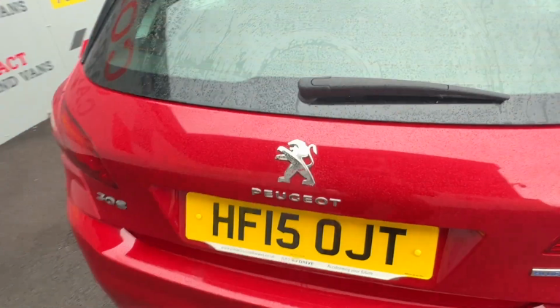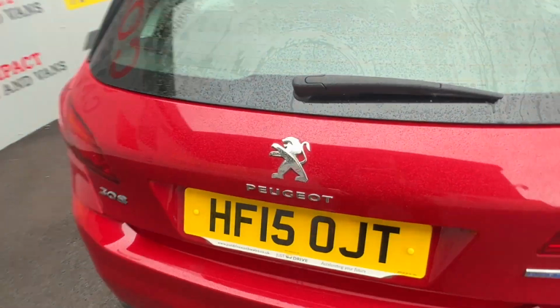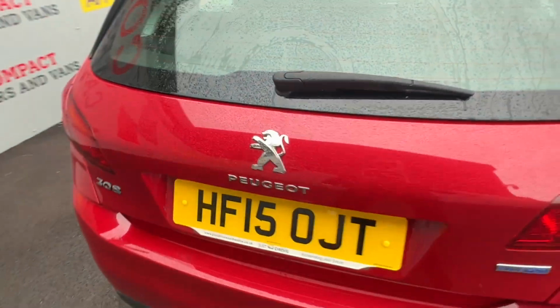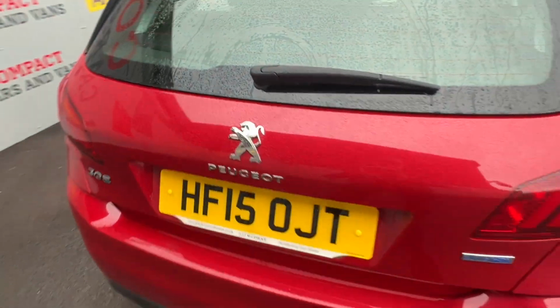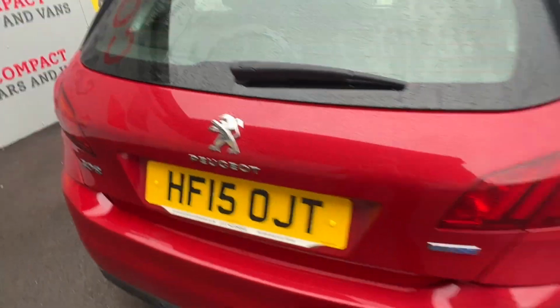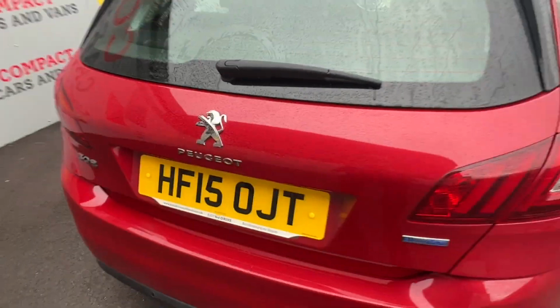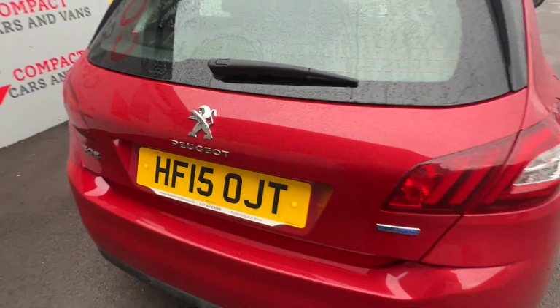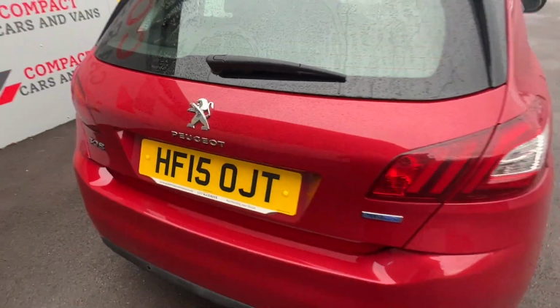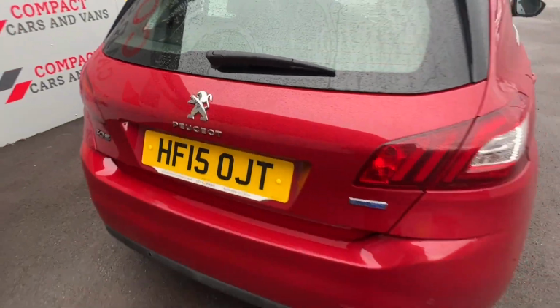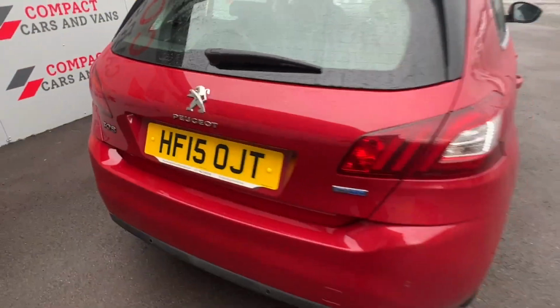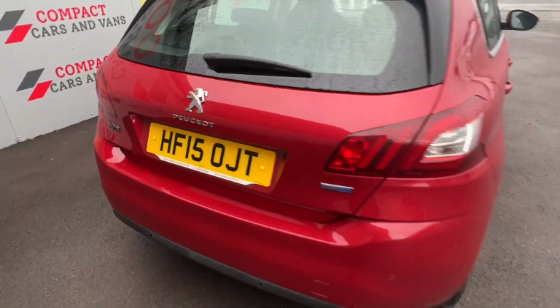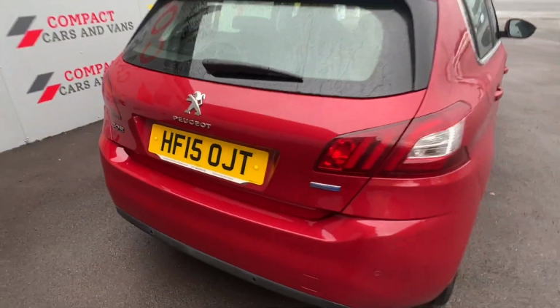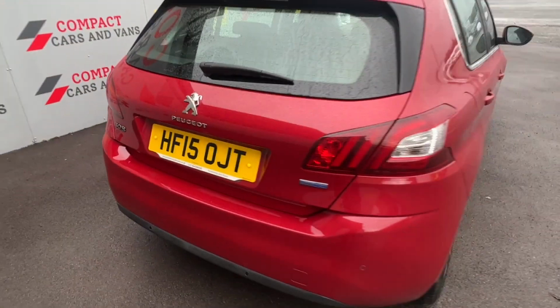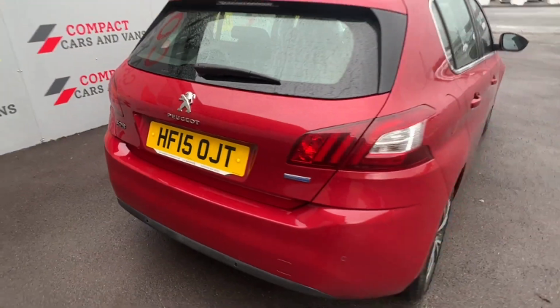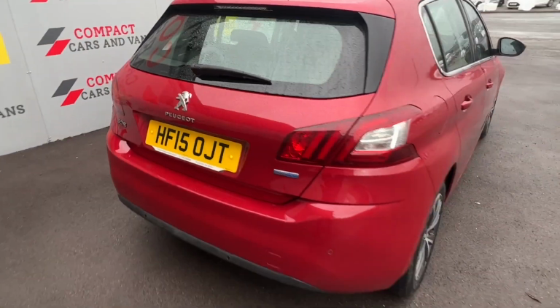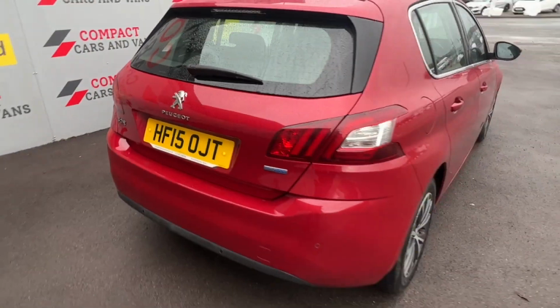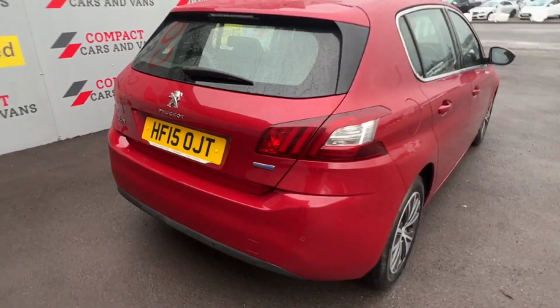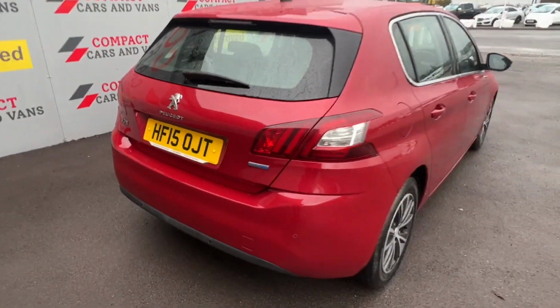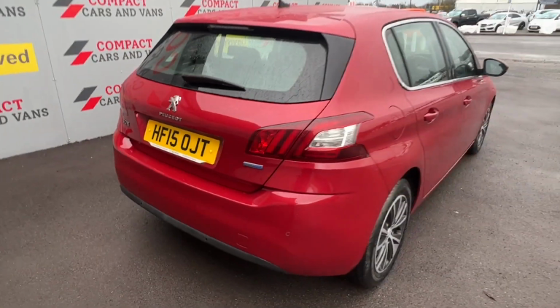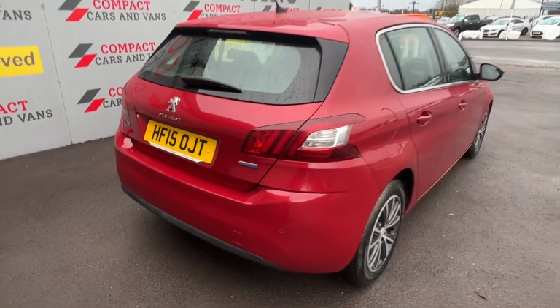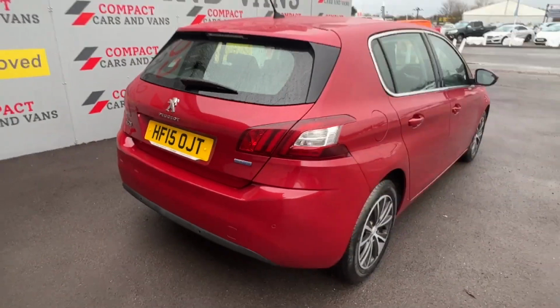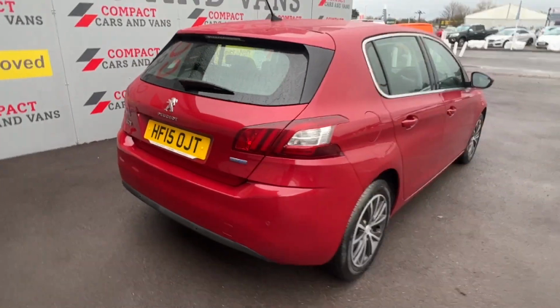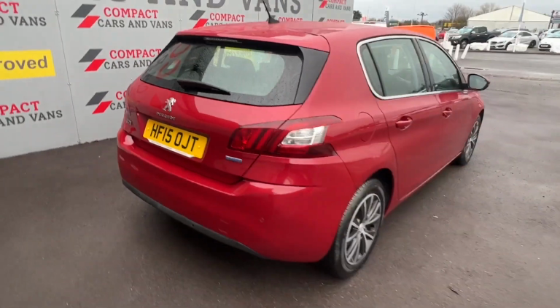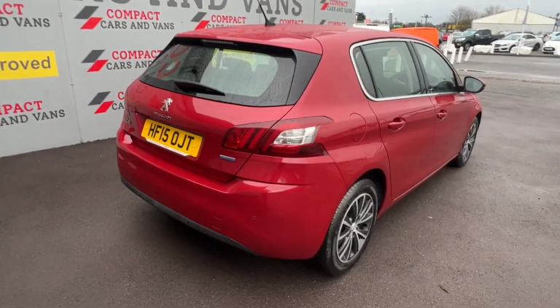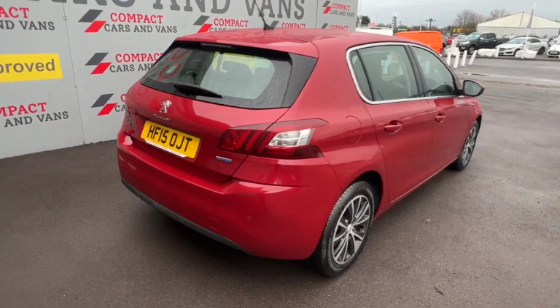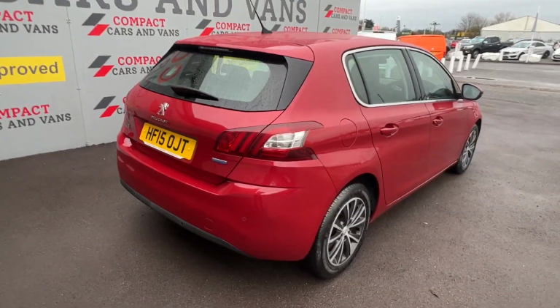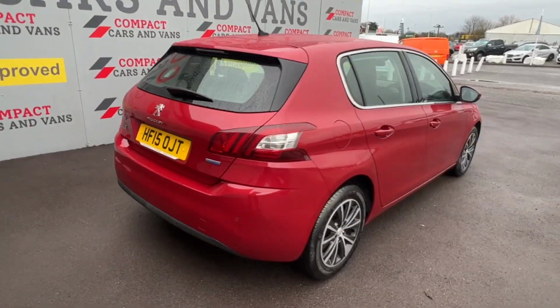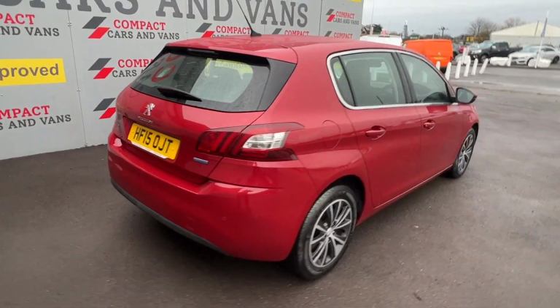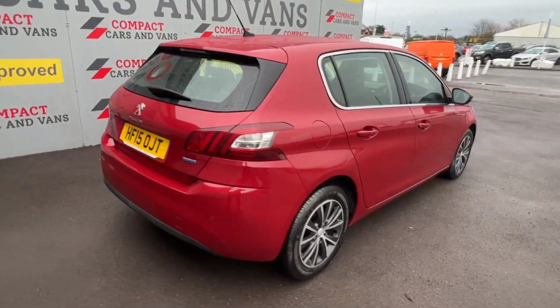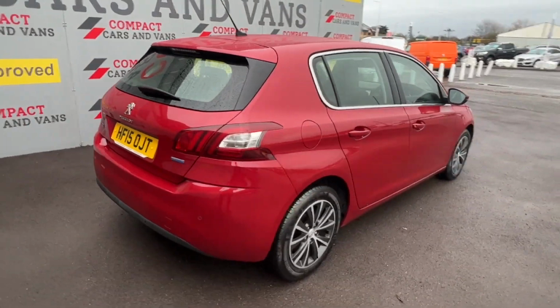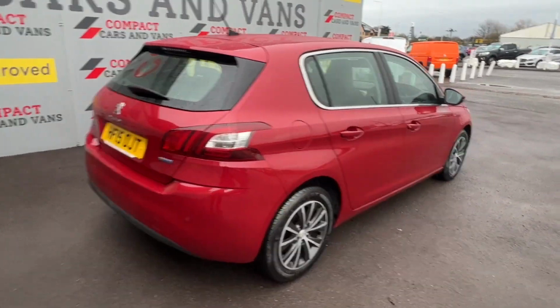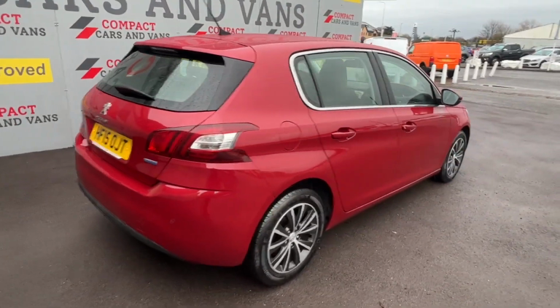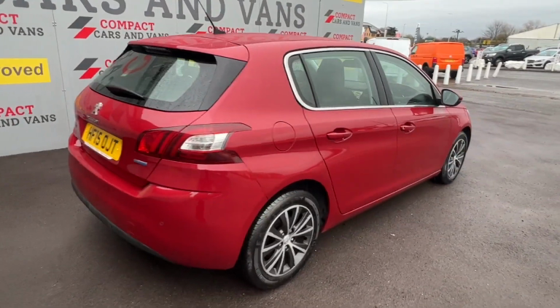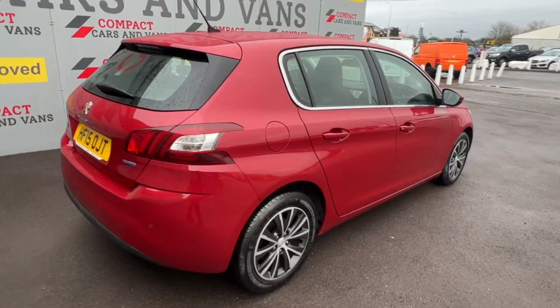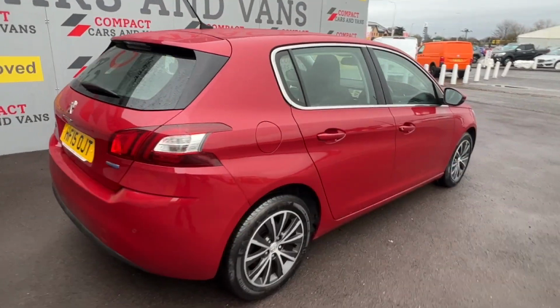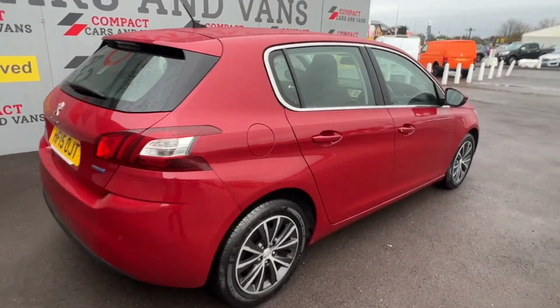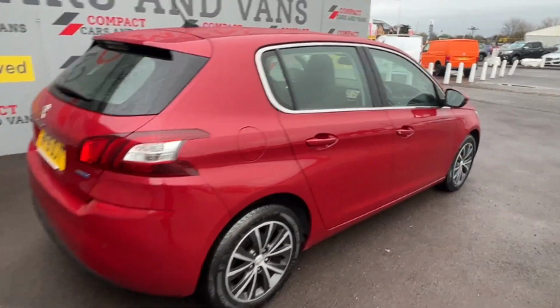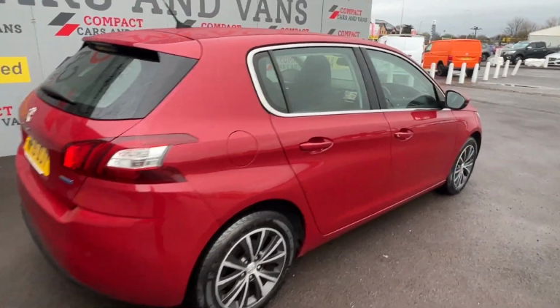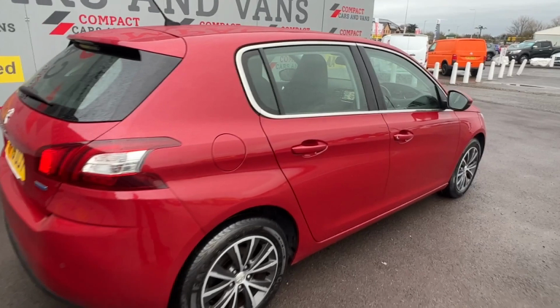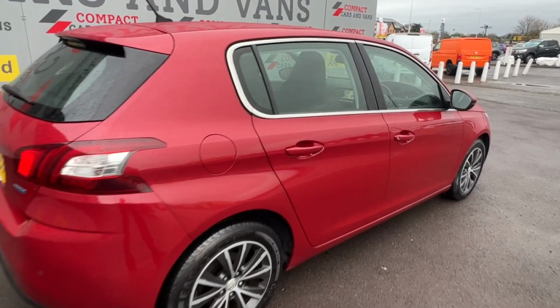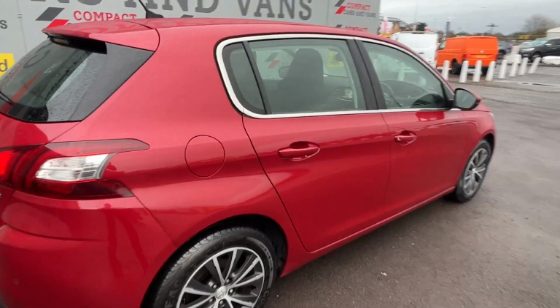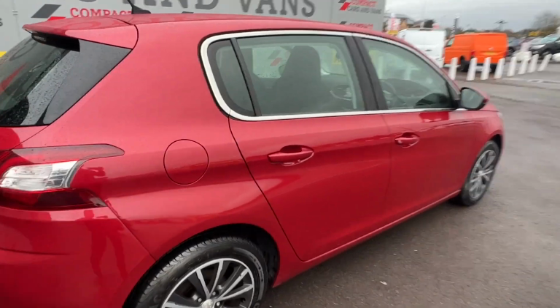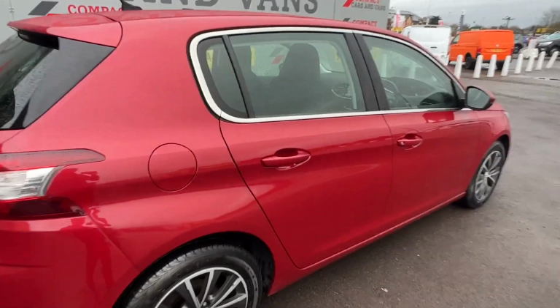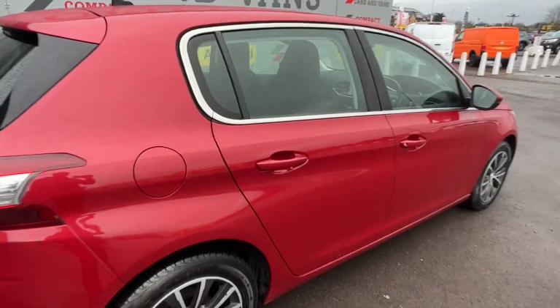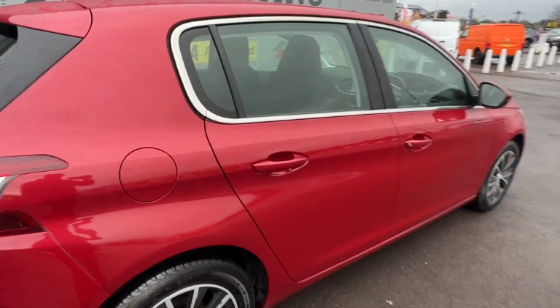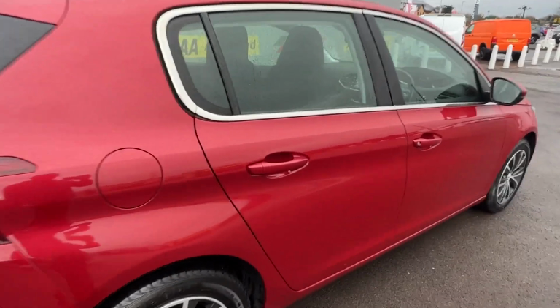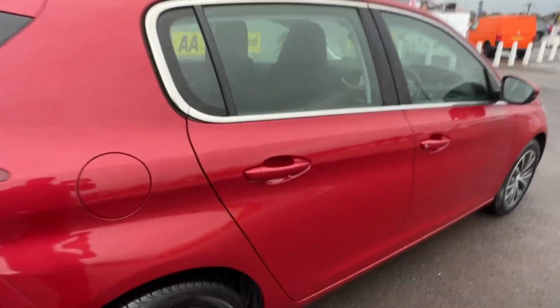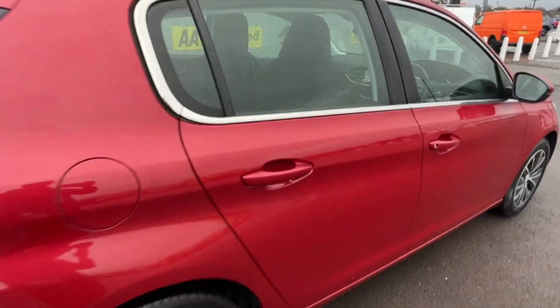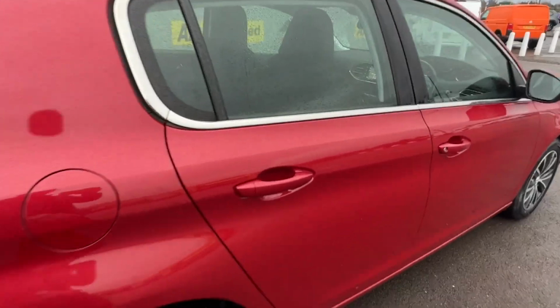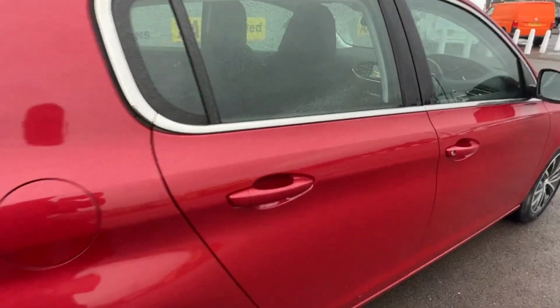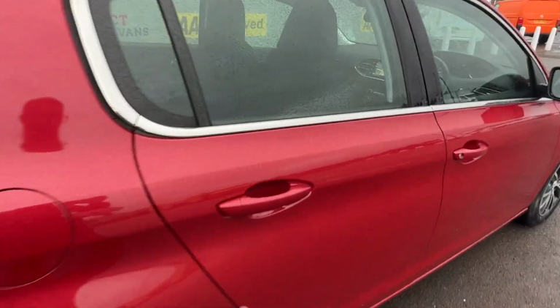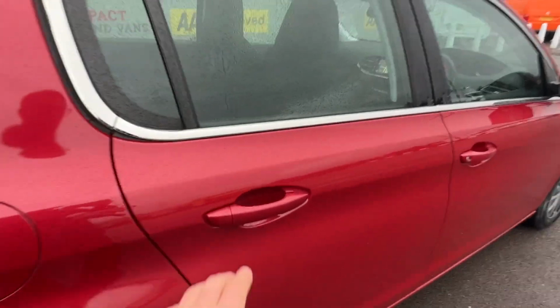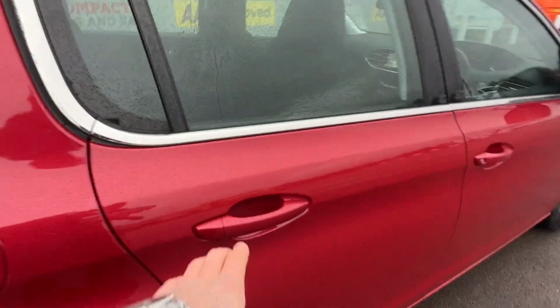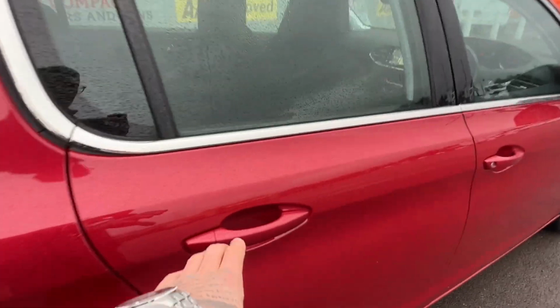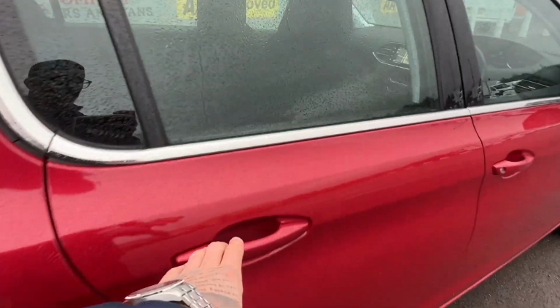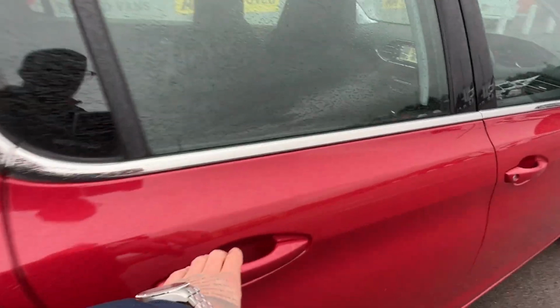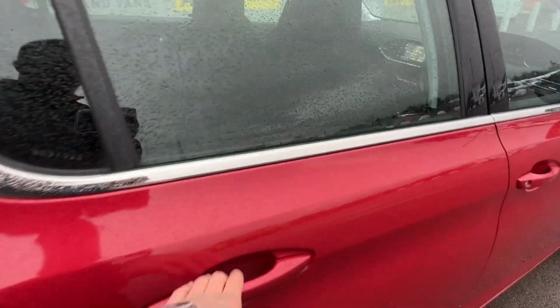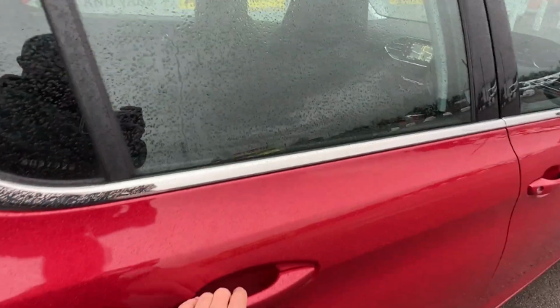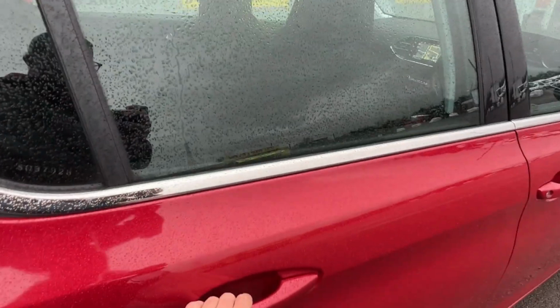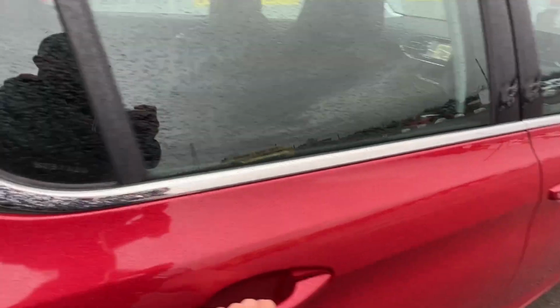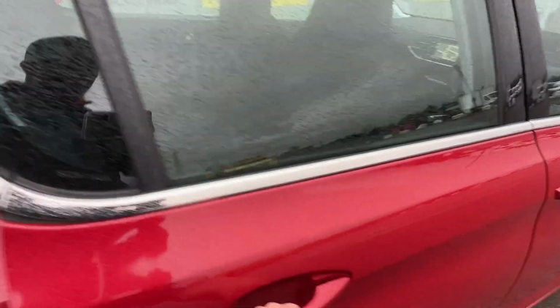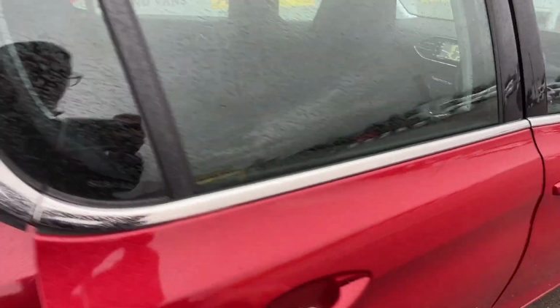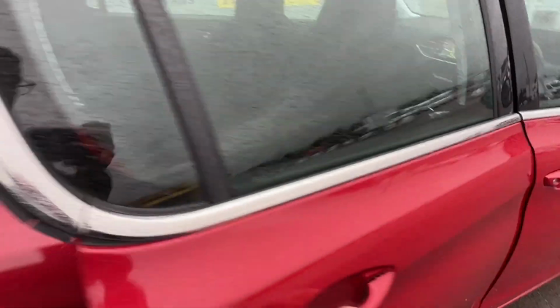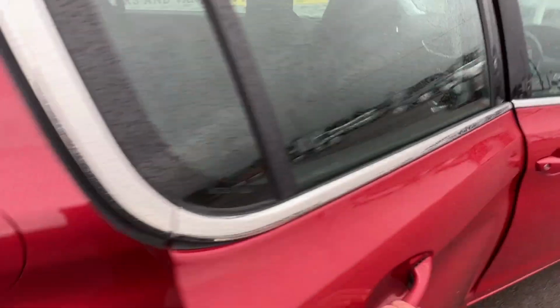This is a spacious five-door model with an ample amount of load space in the boot, and the legroom in the front and back of the vehicle is more than enough.